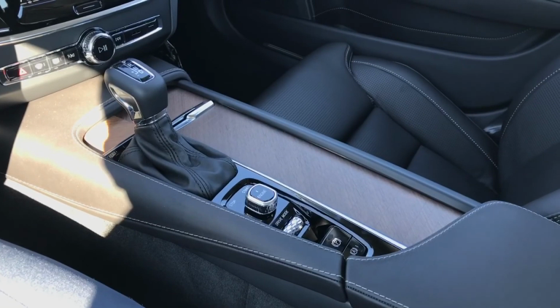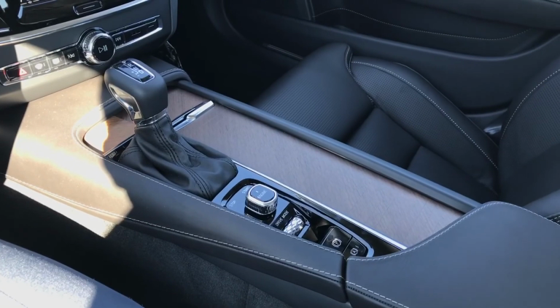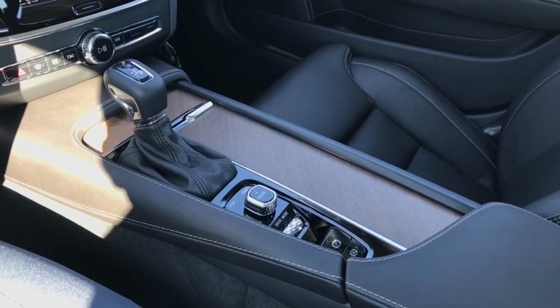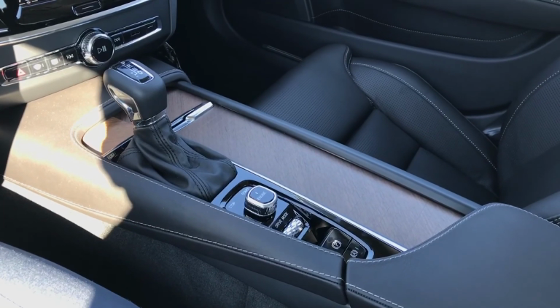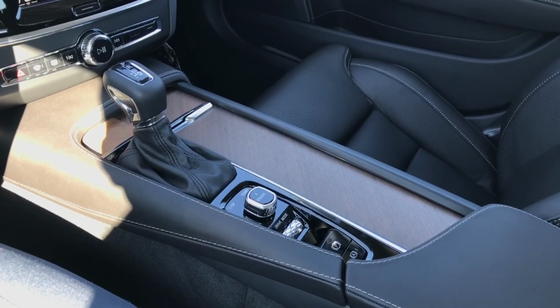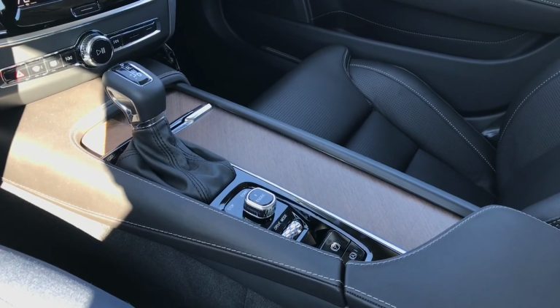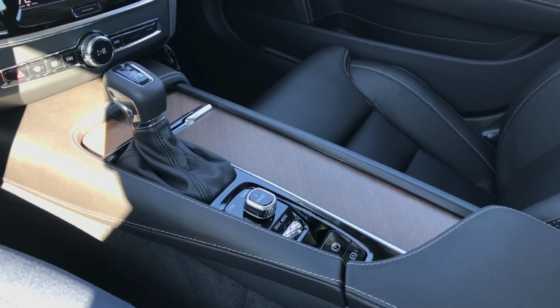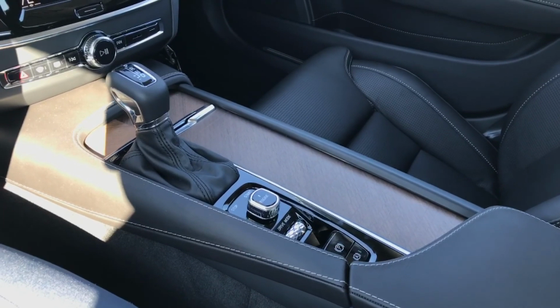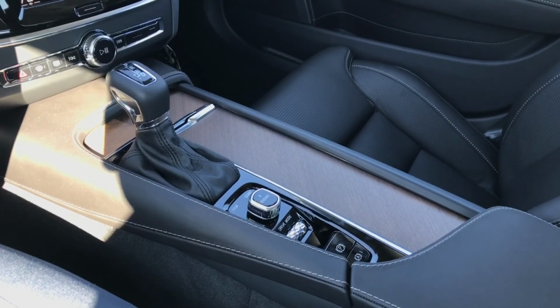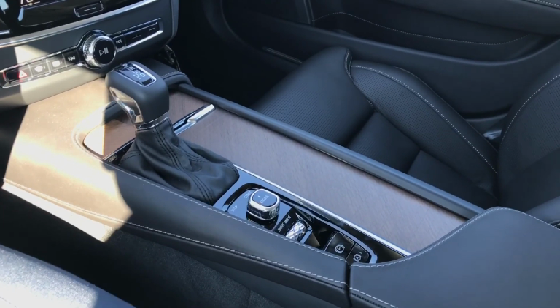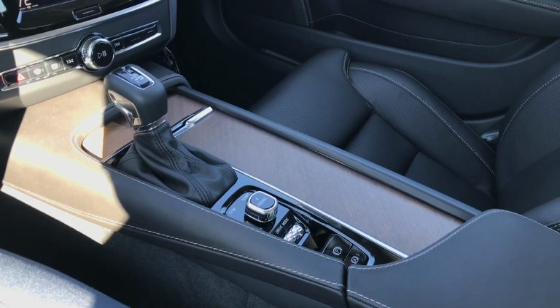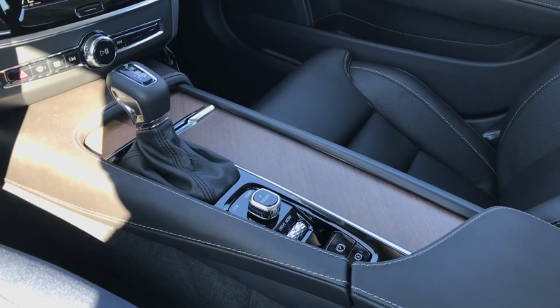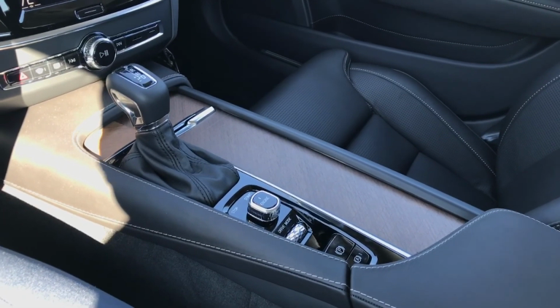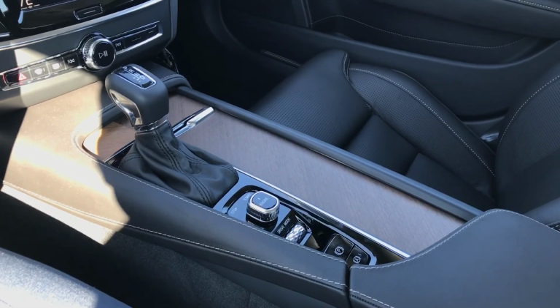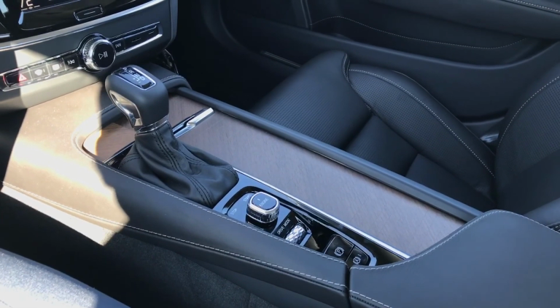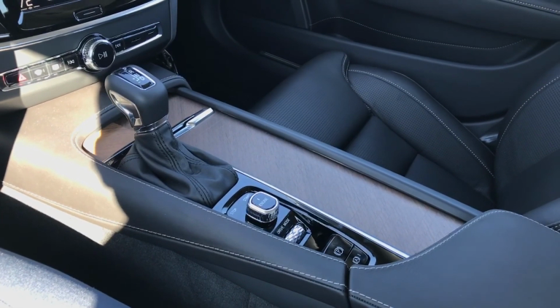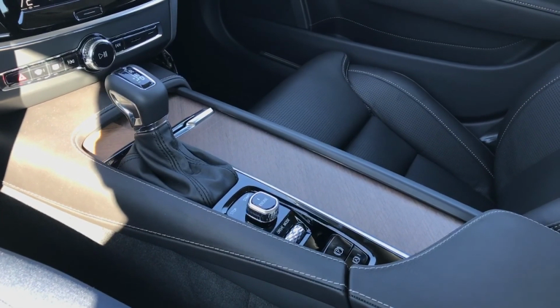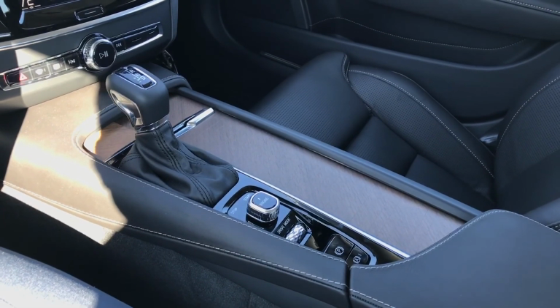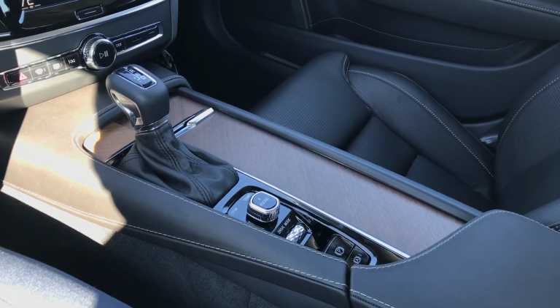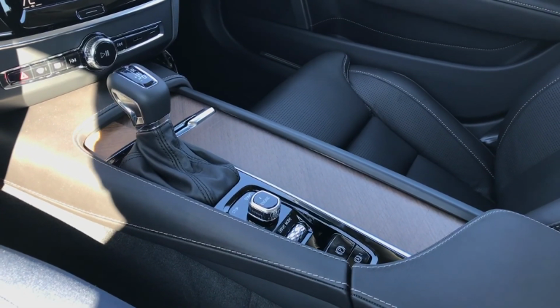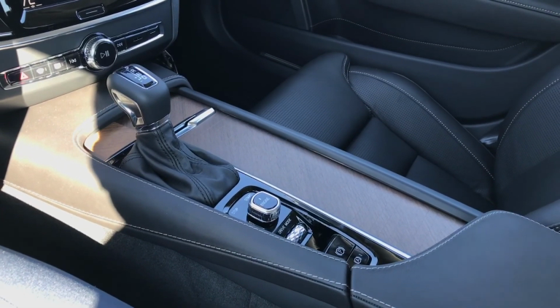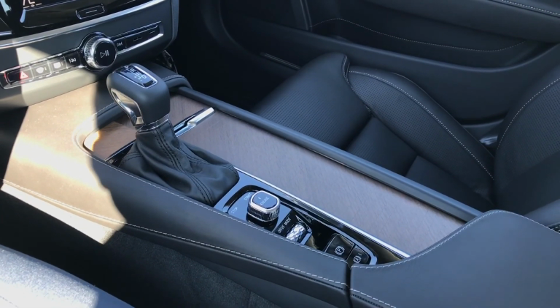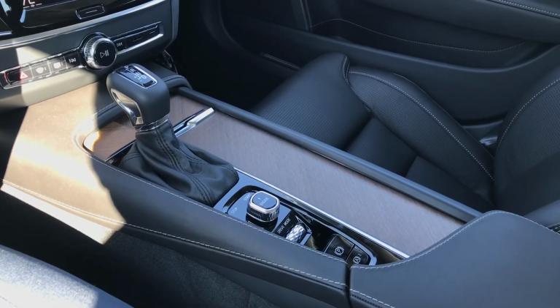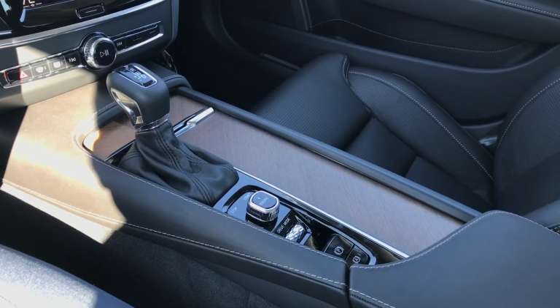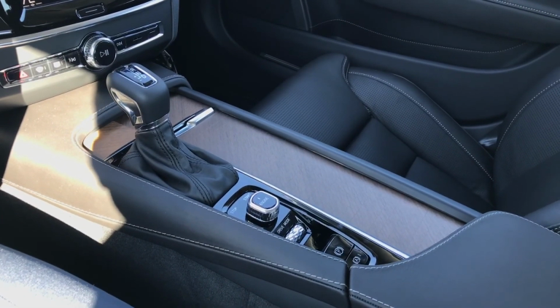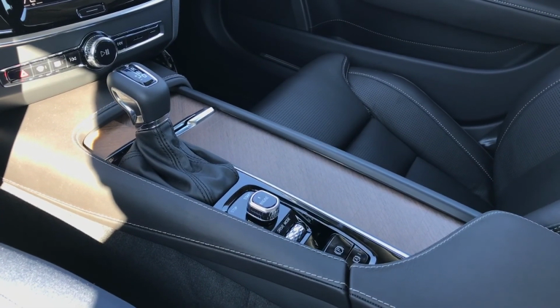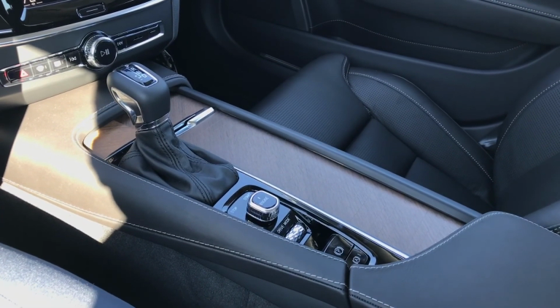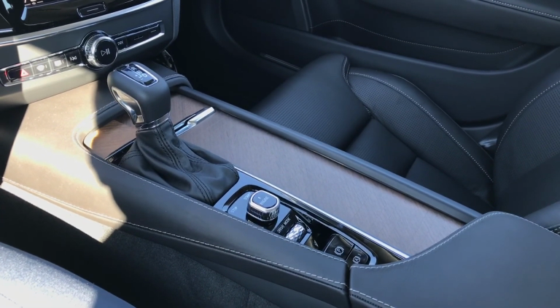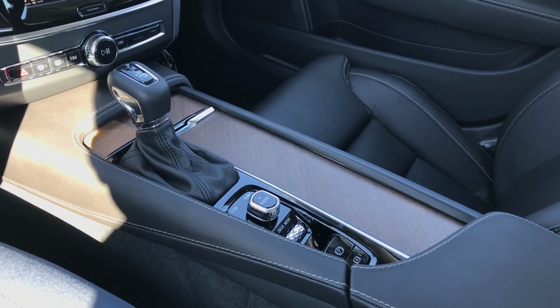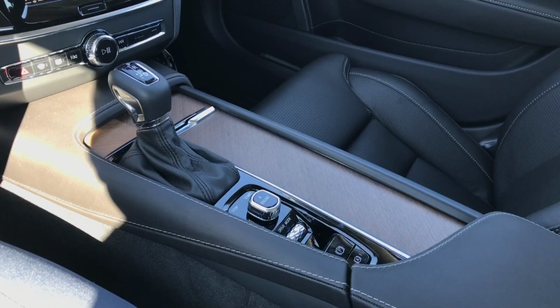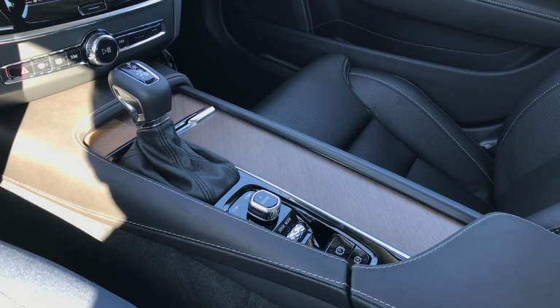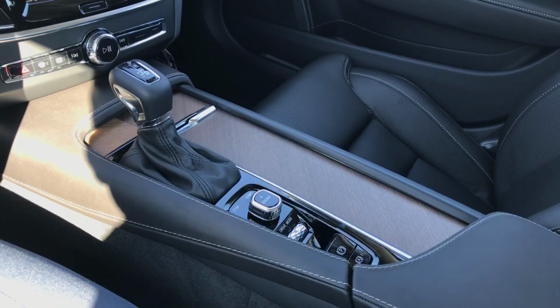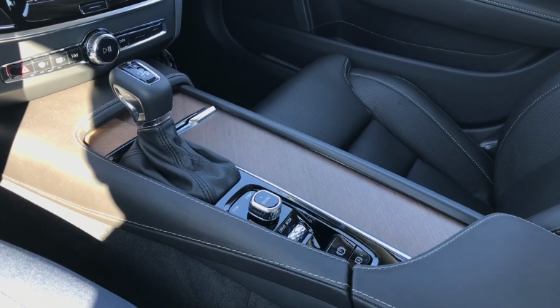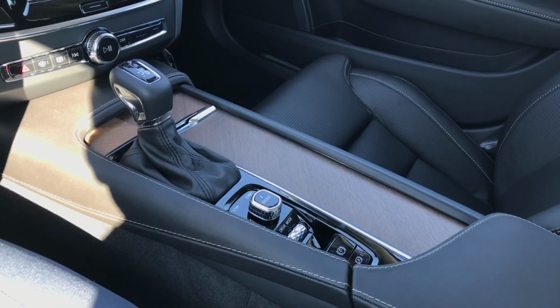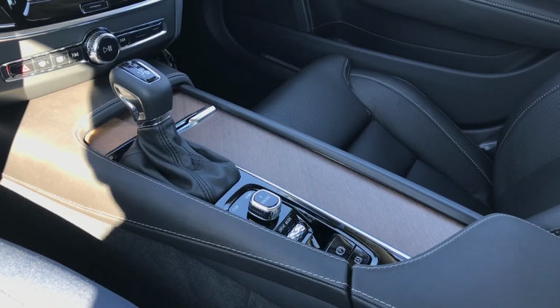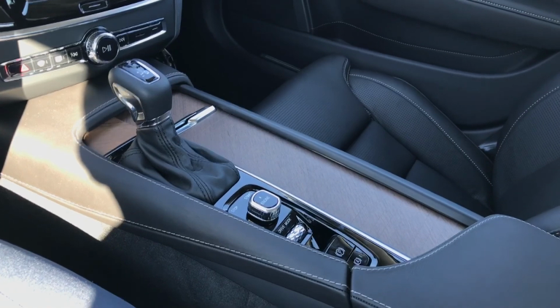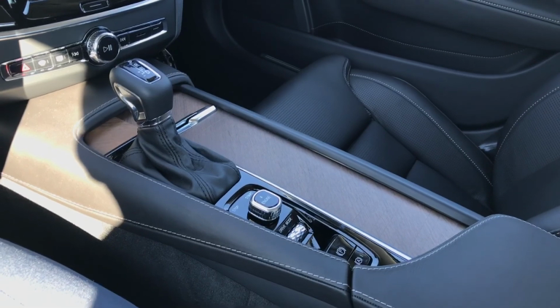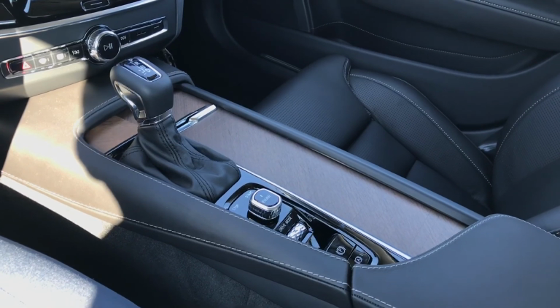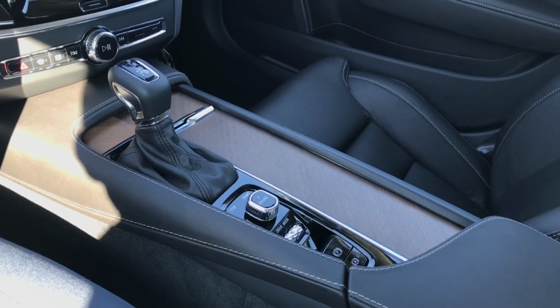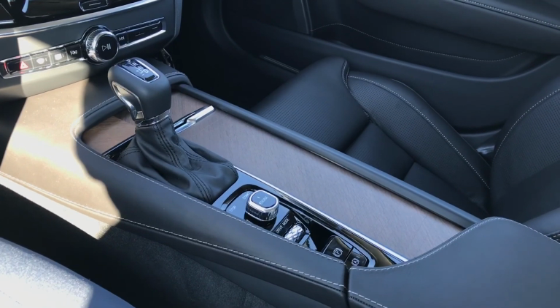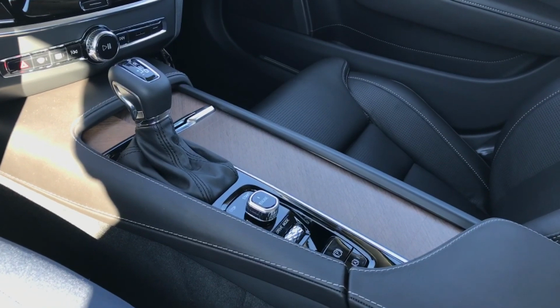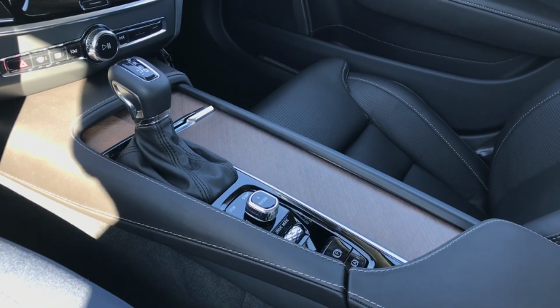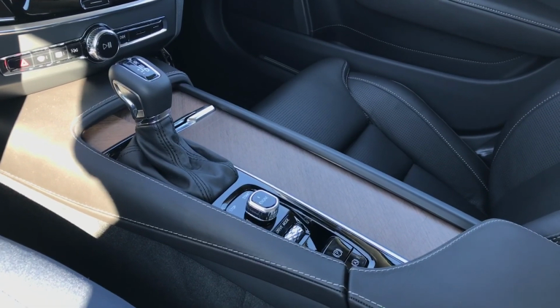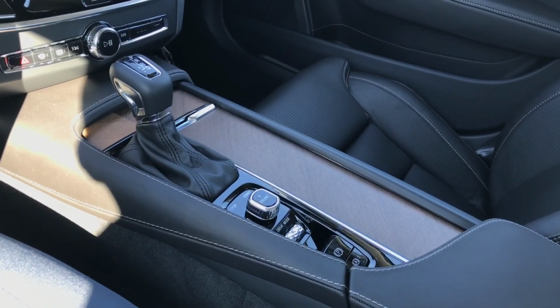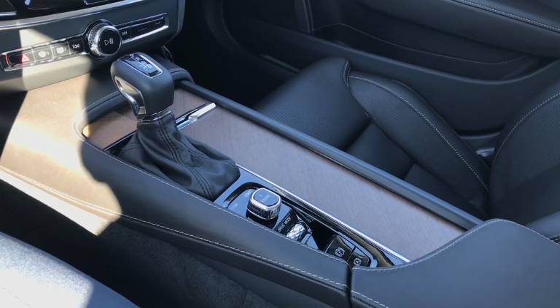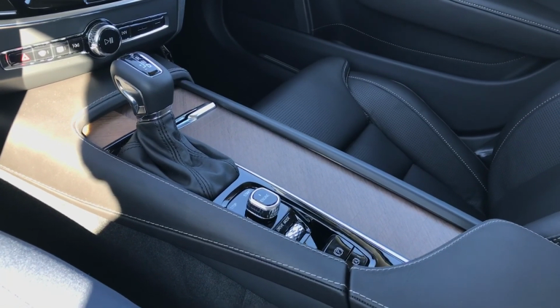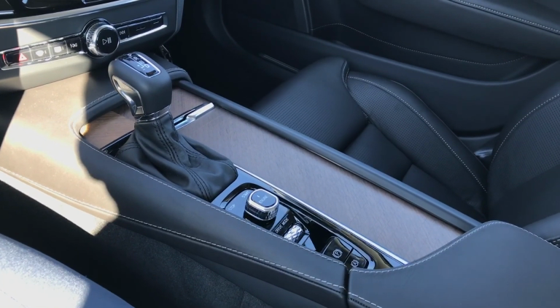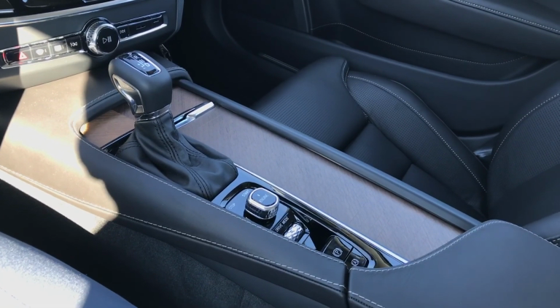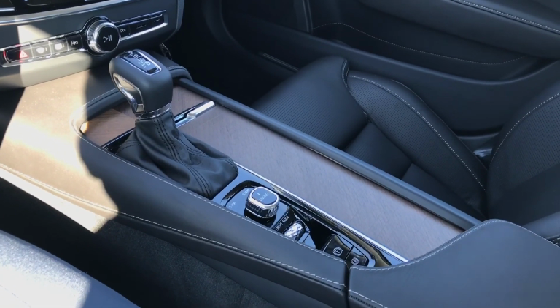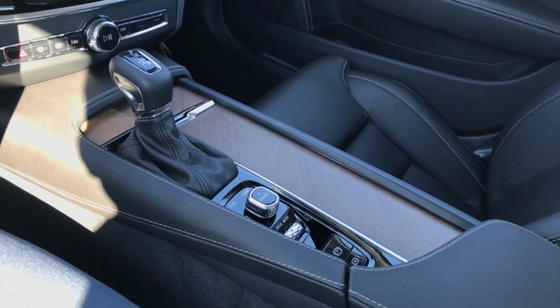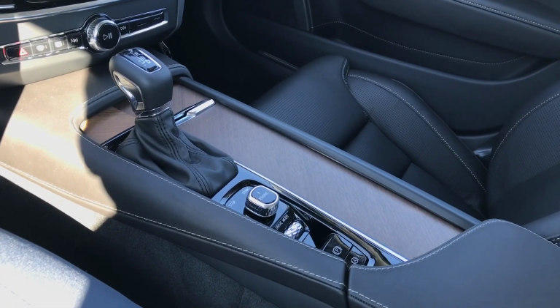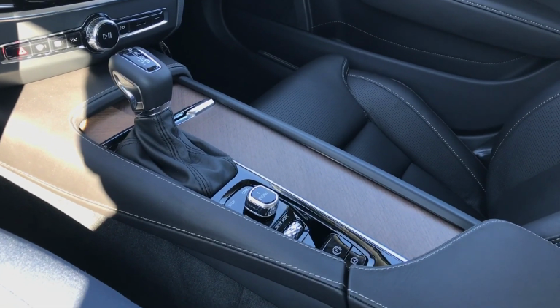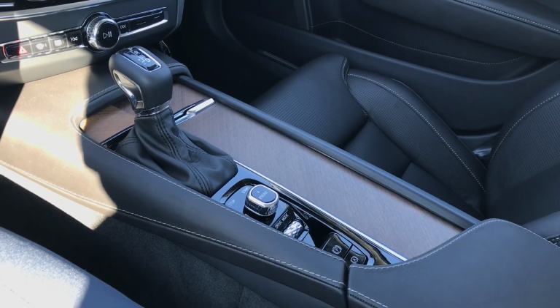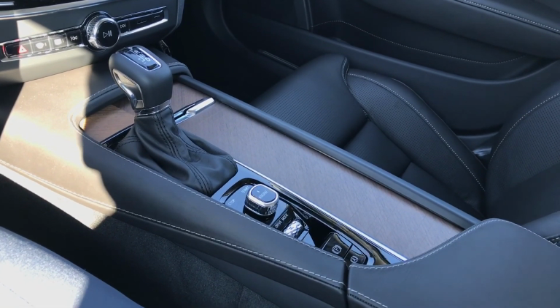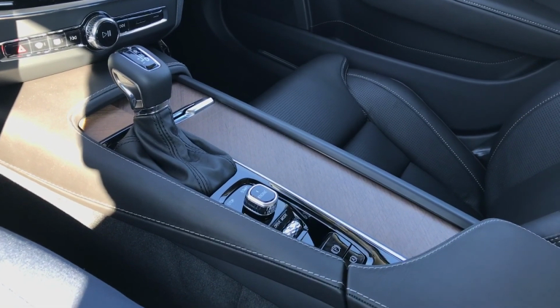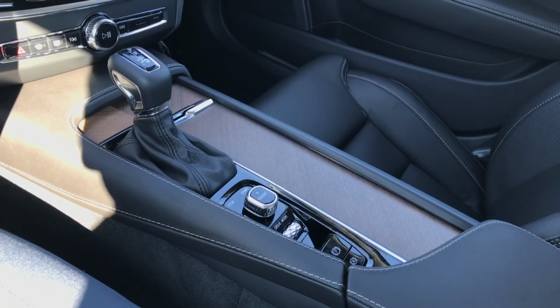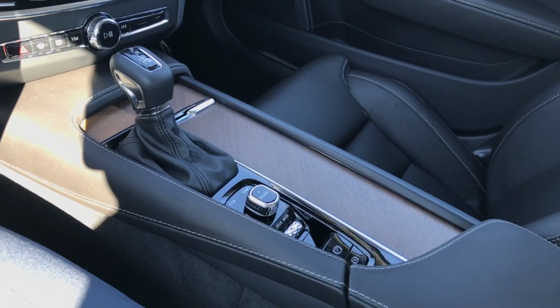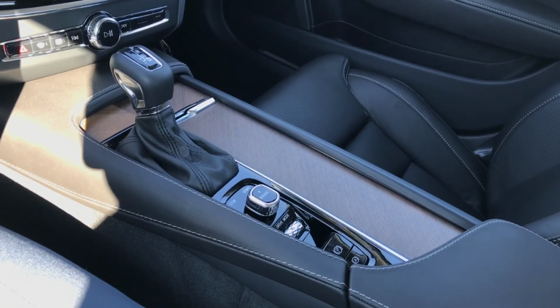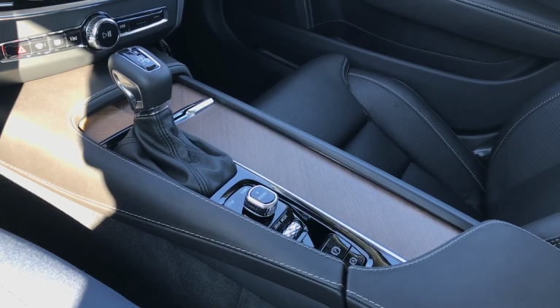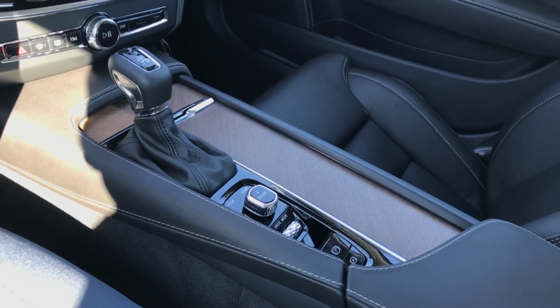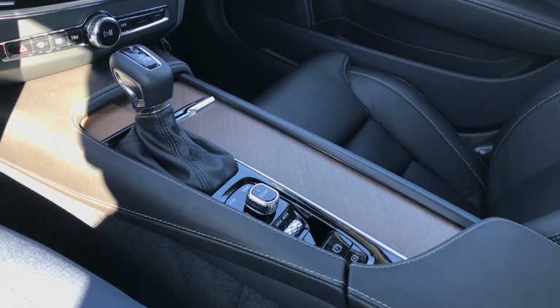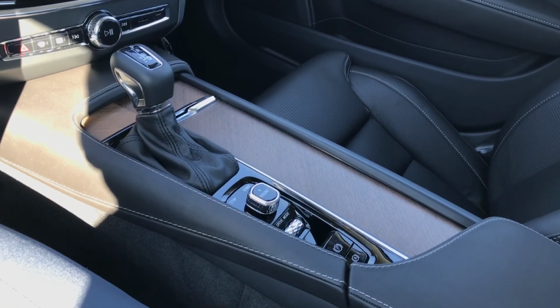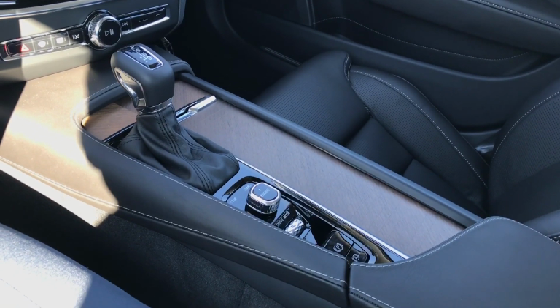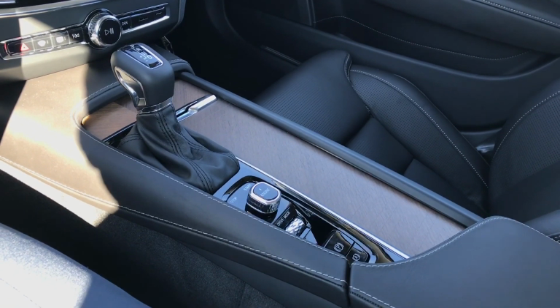Thank you for watching this overview on the function of the automatic parking brake in your Volvo XC90, S90, or V90. Have a great rest of your day.